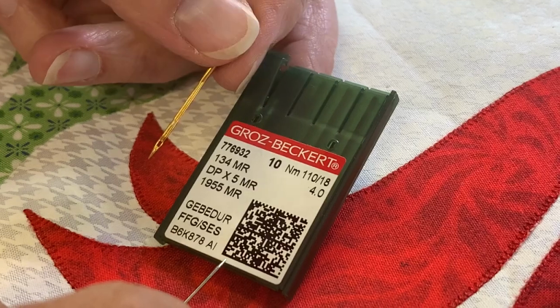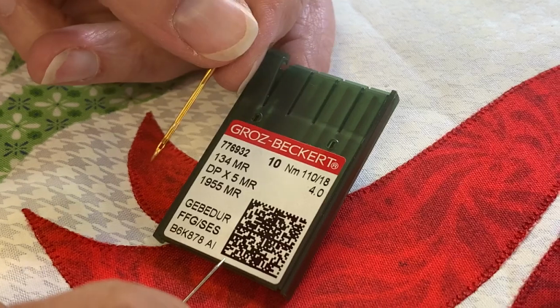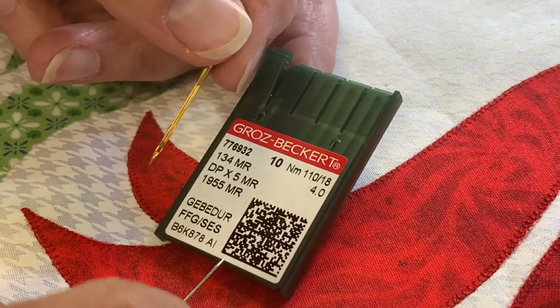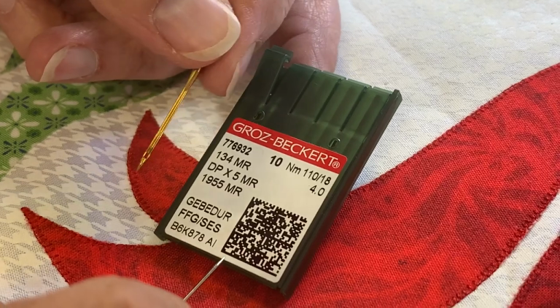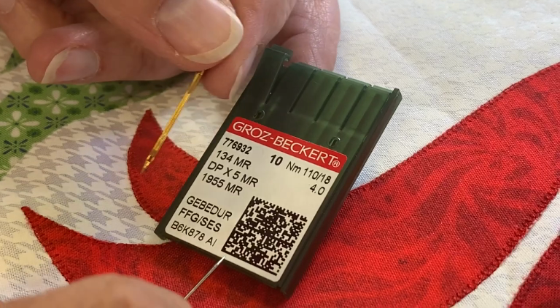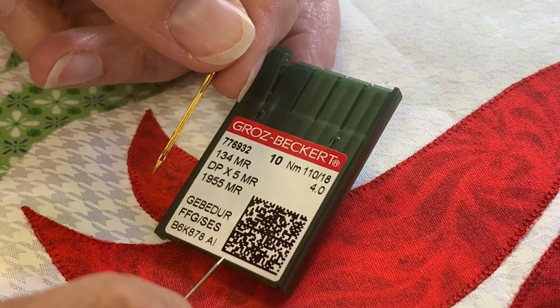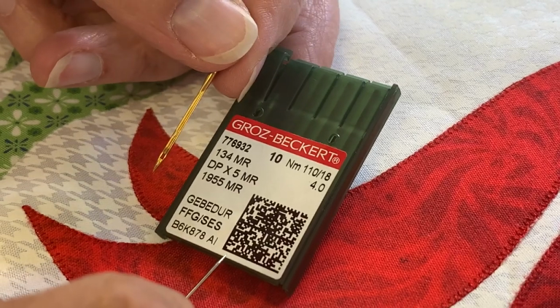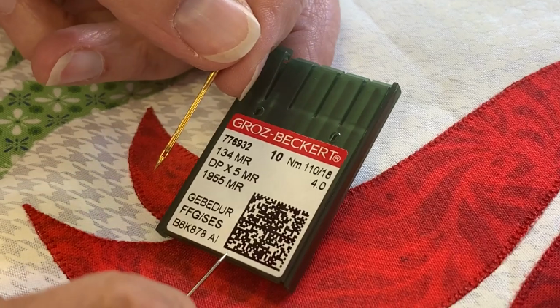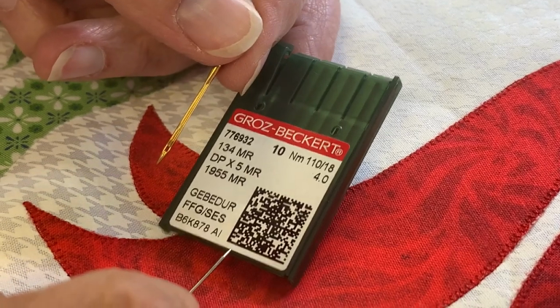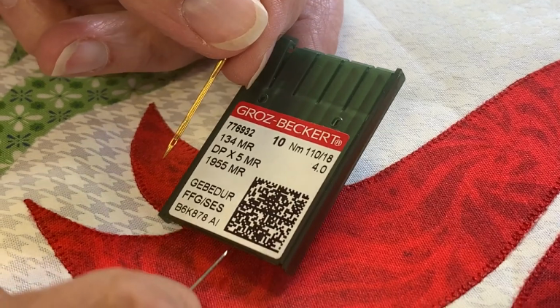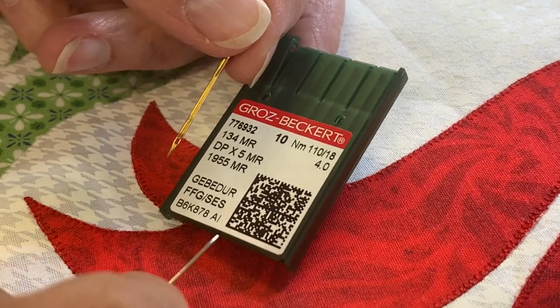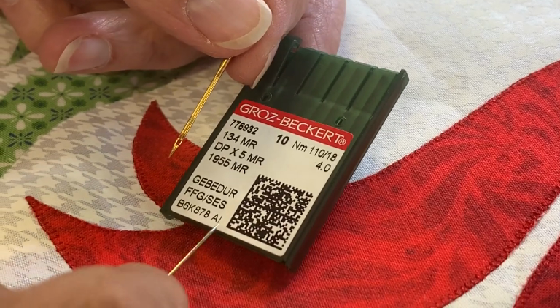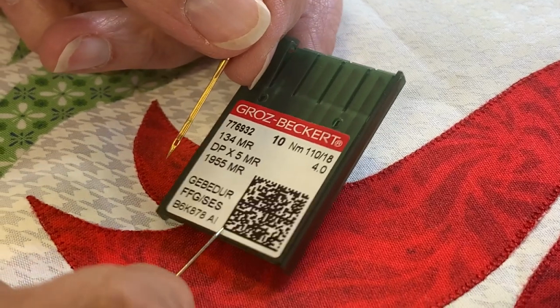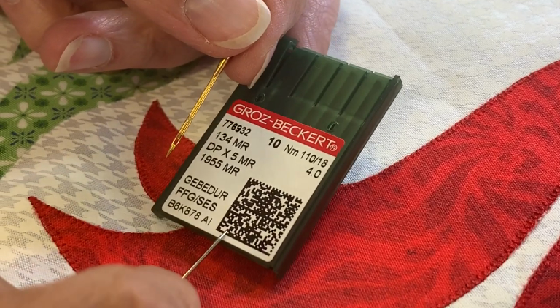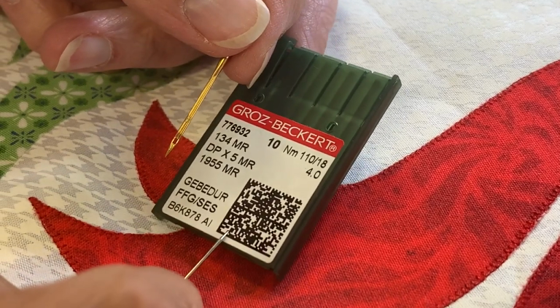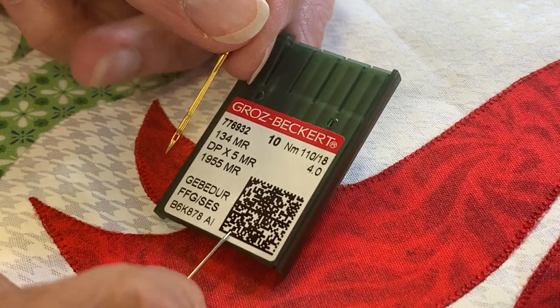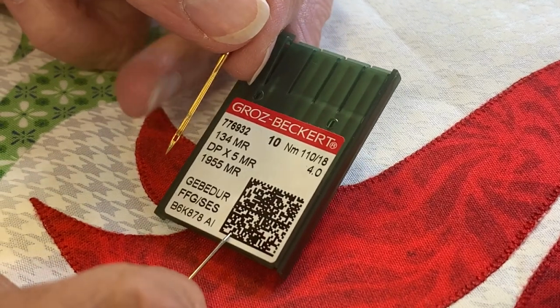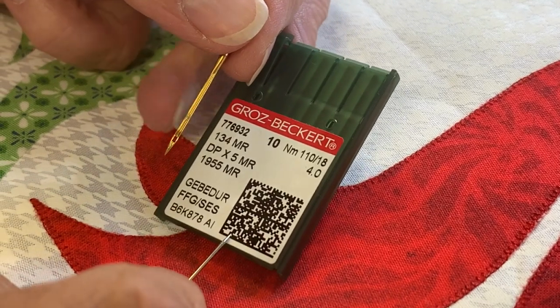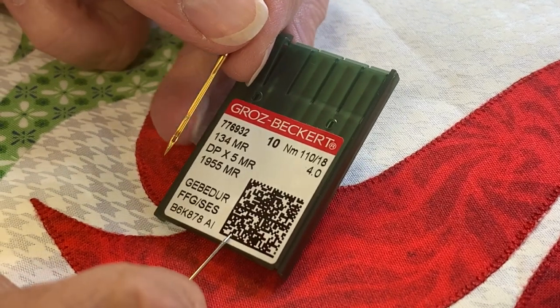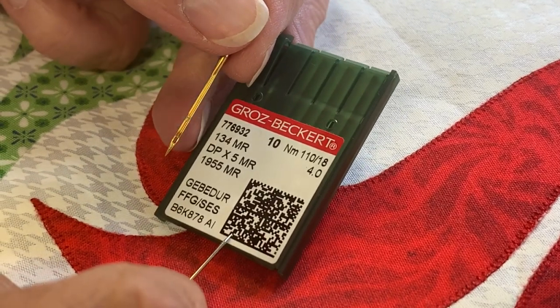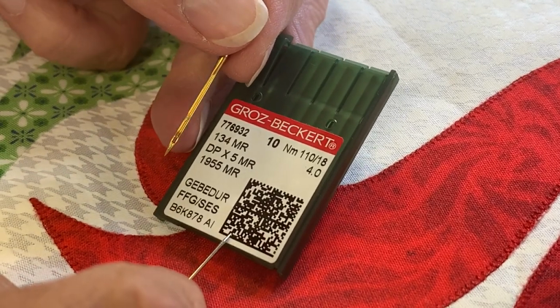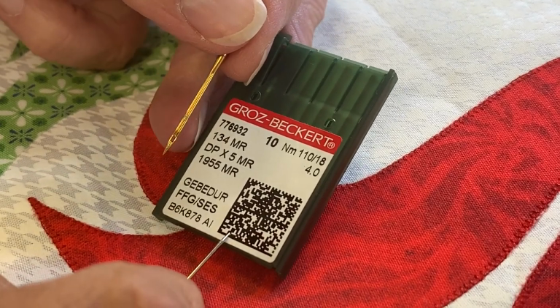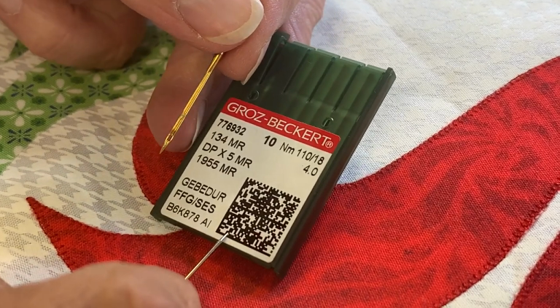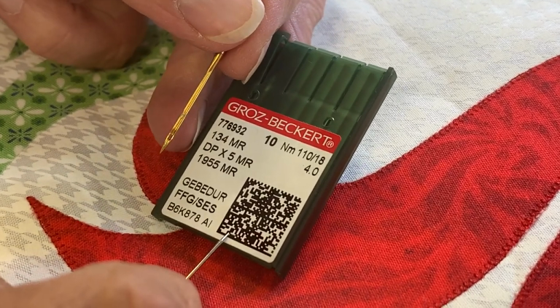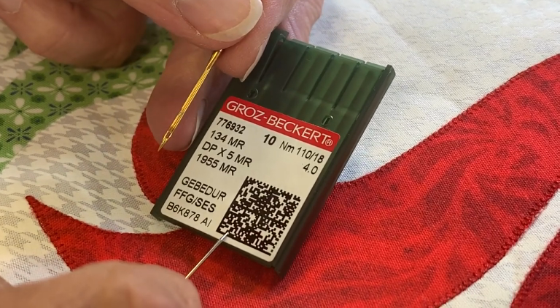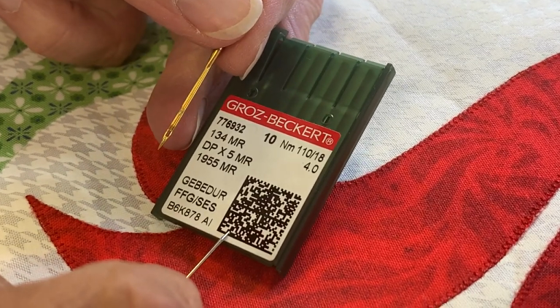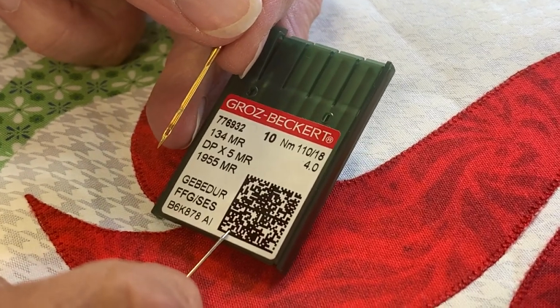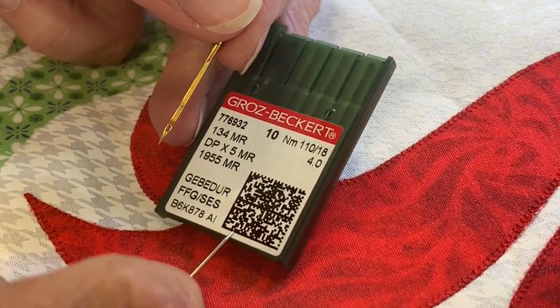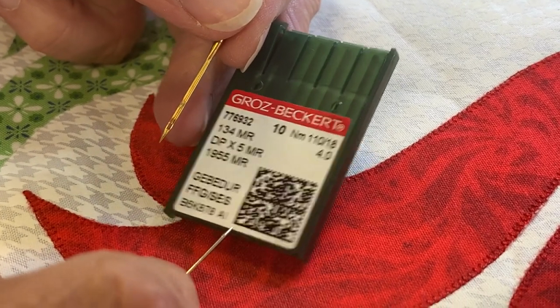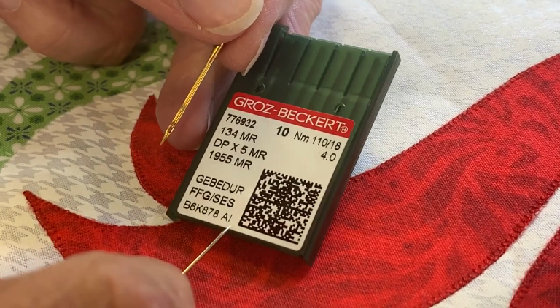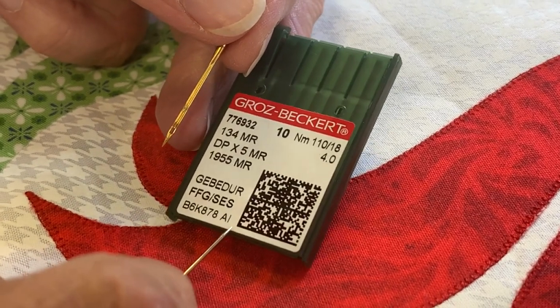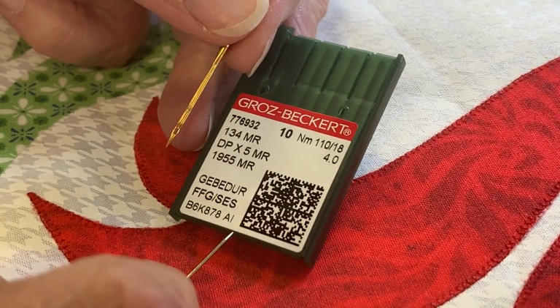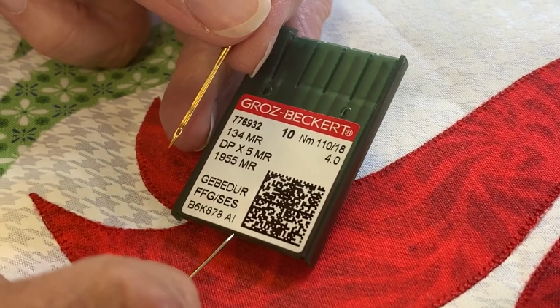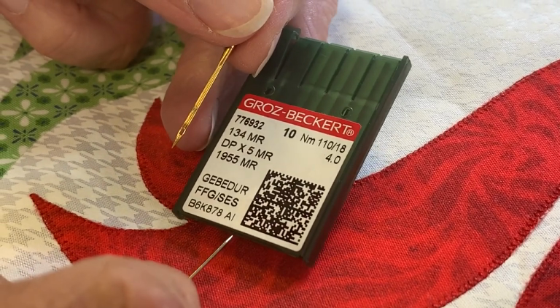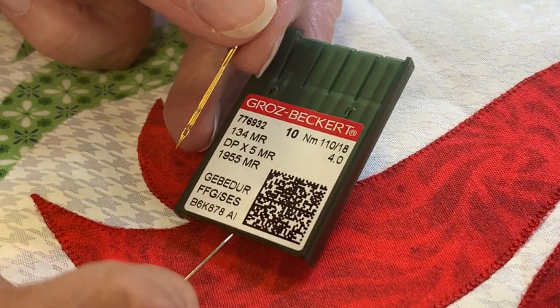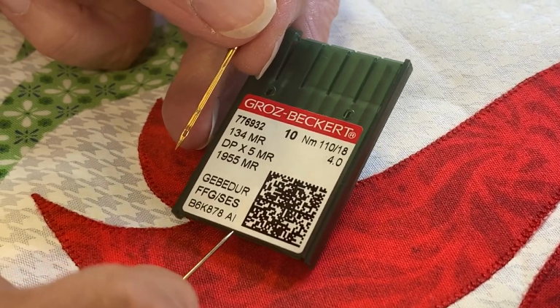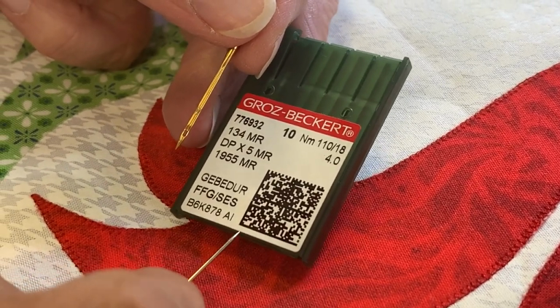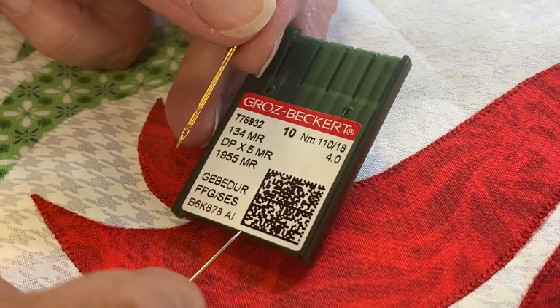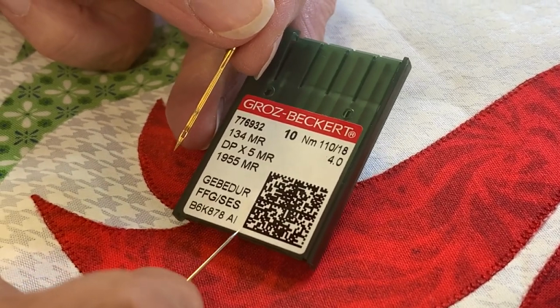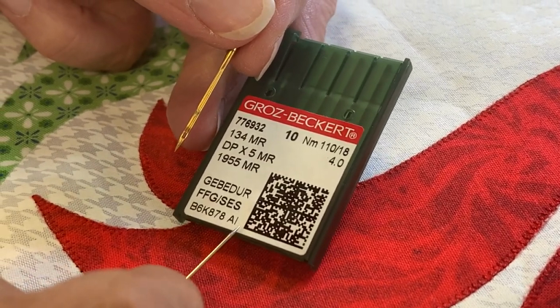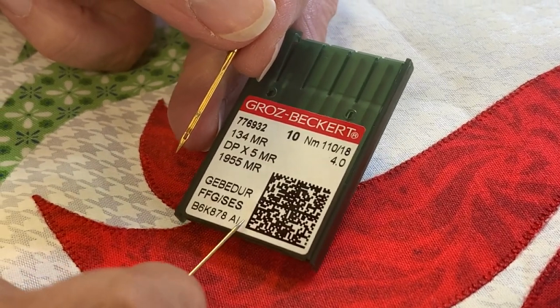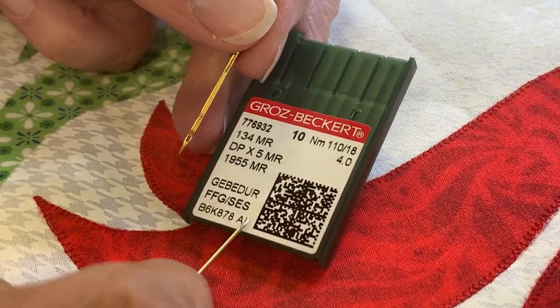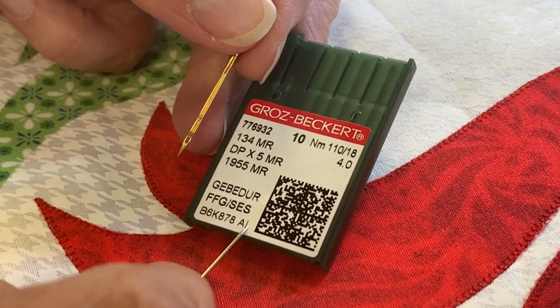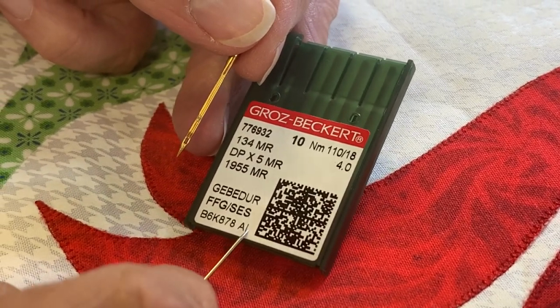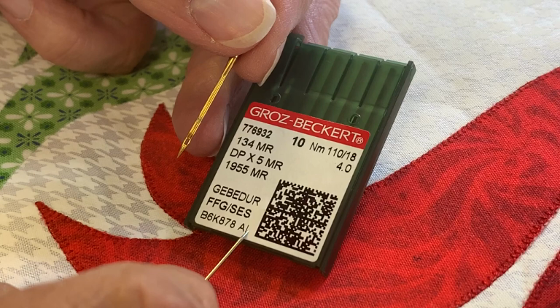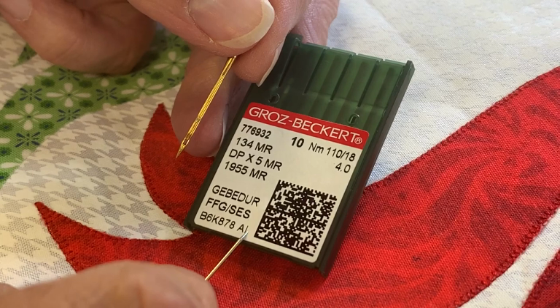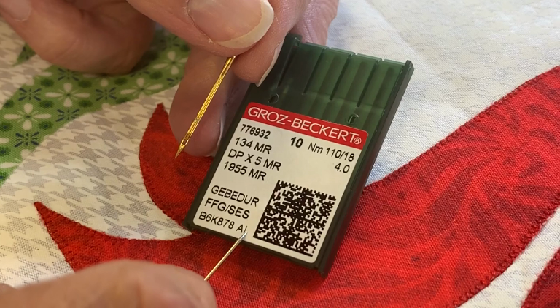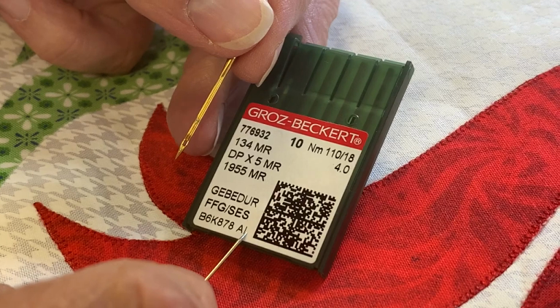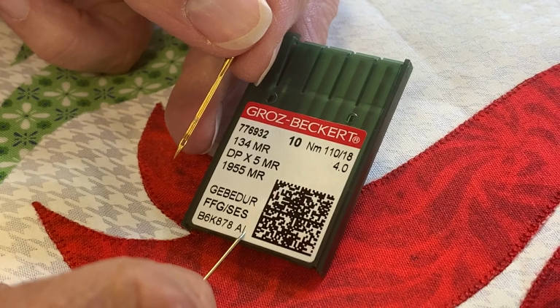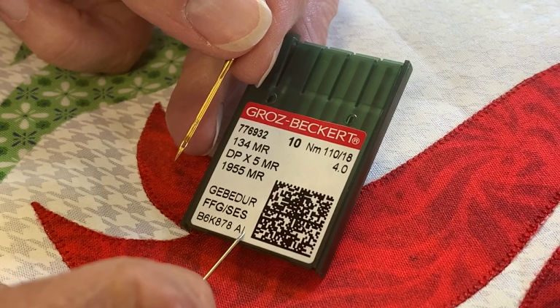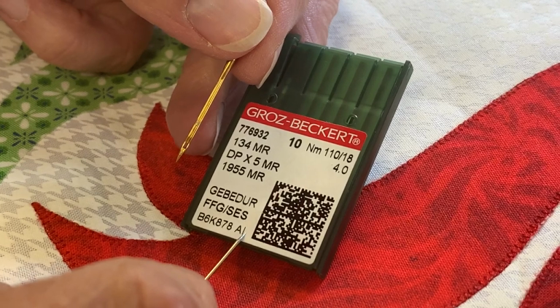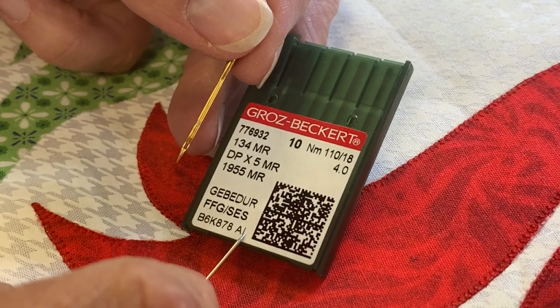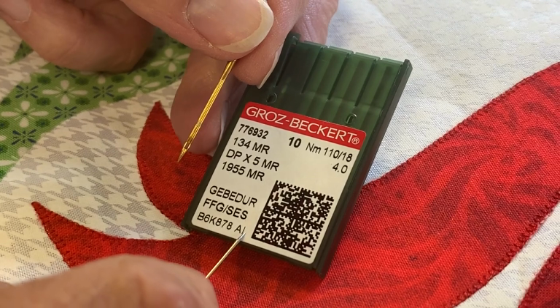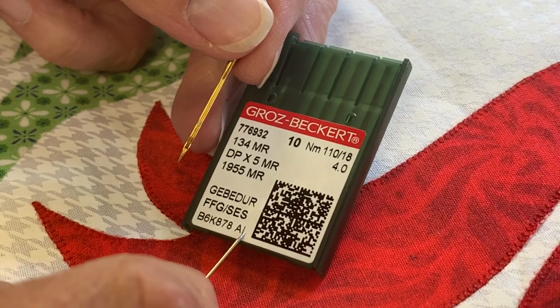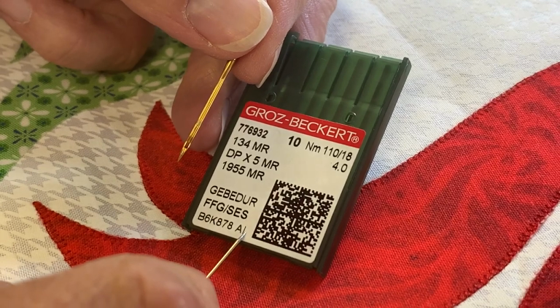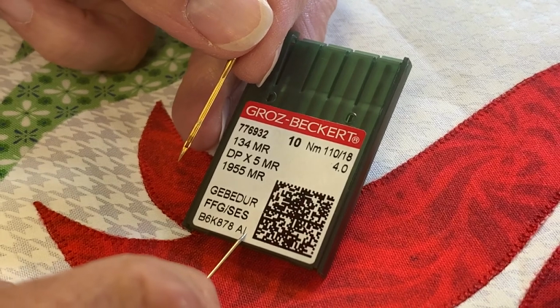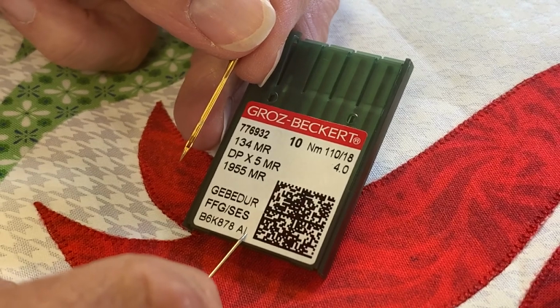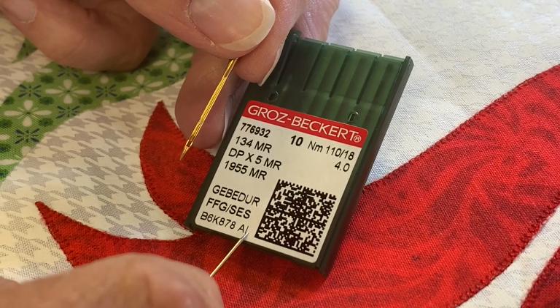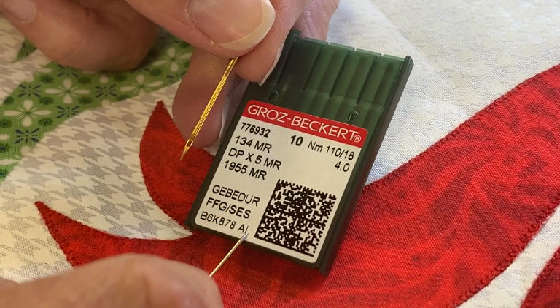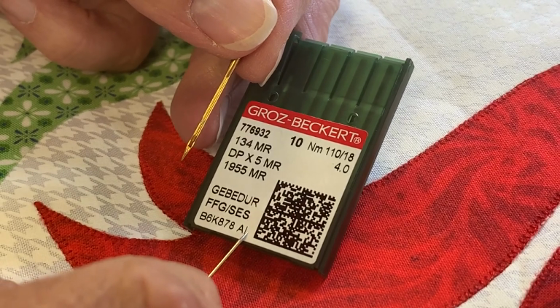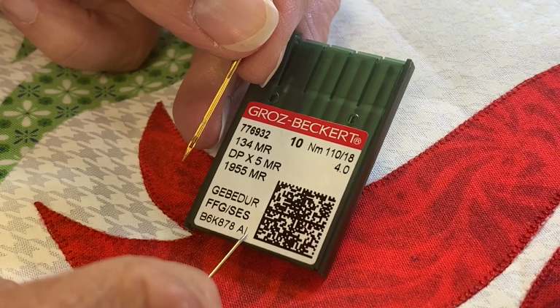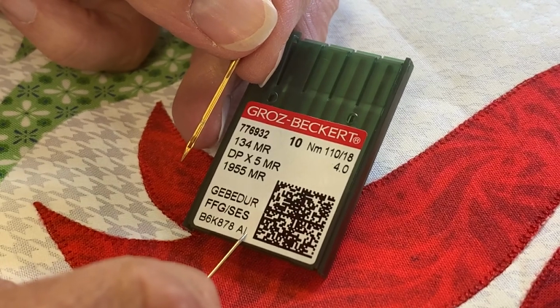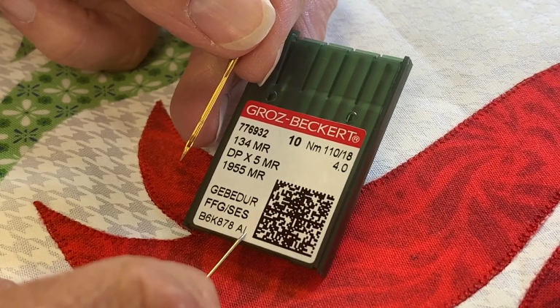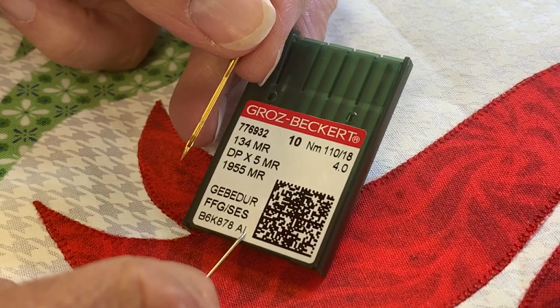I wouldn't use a size 14 needle and then run it at a very high speed, because it'll likely cause you trouble.